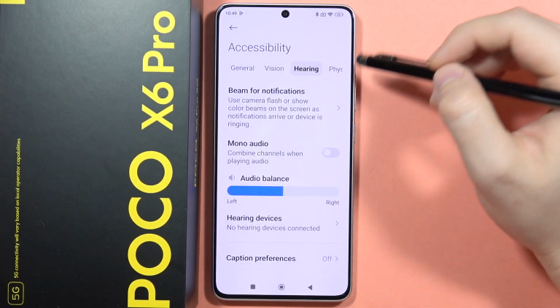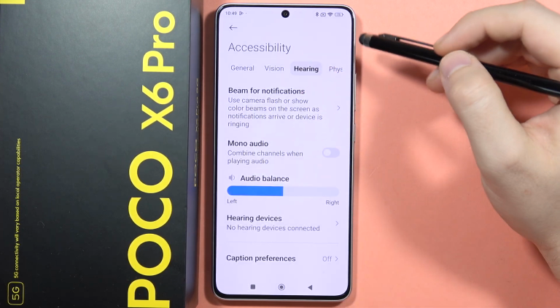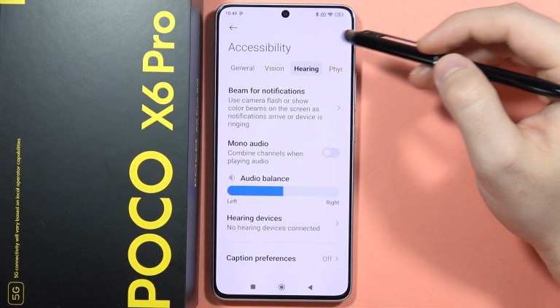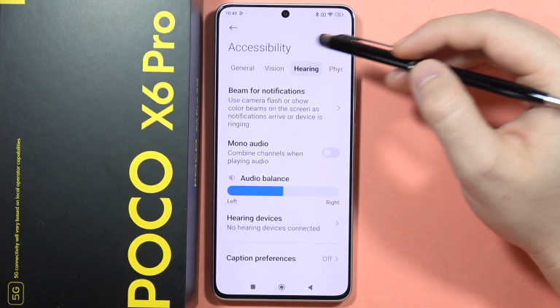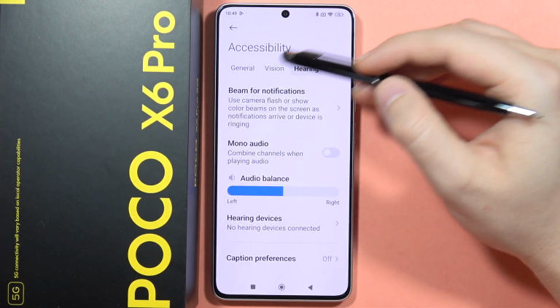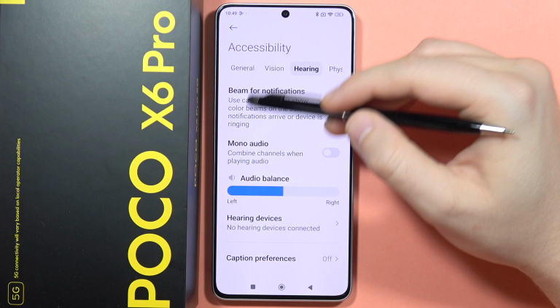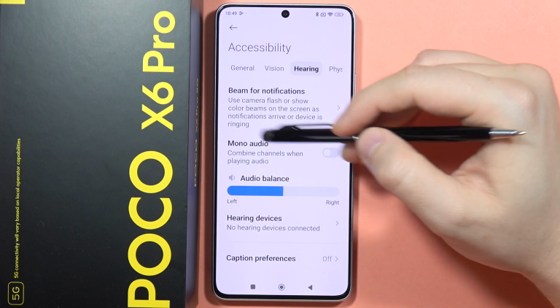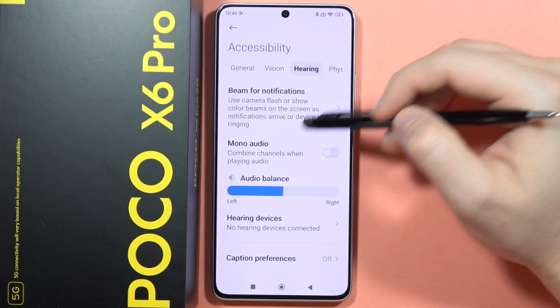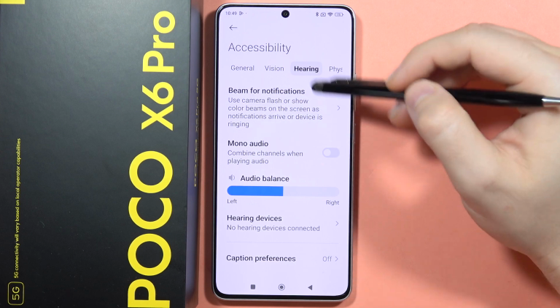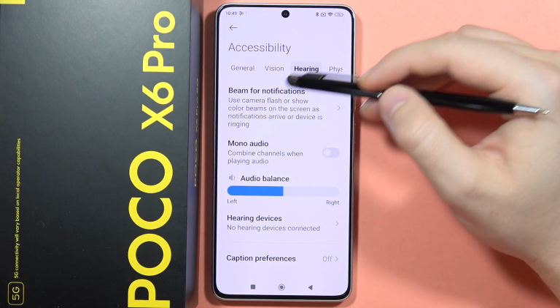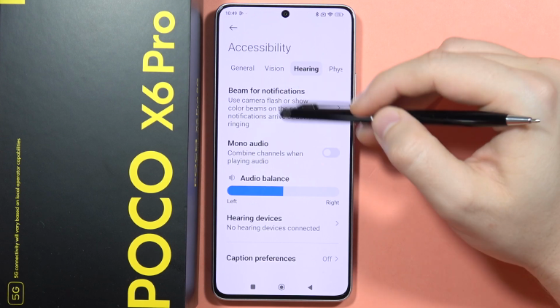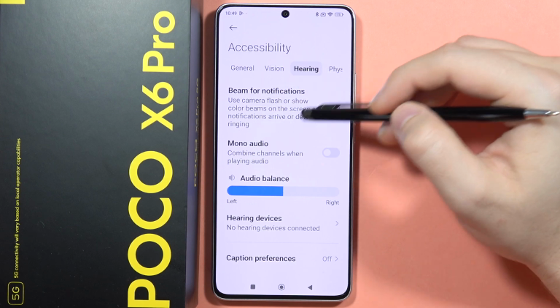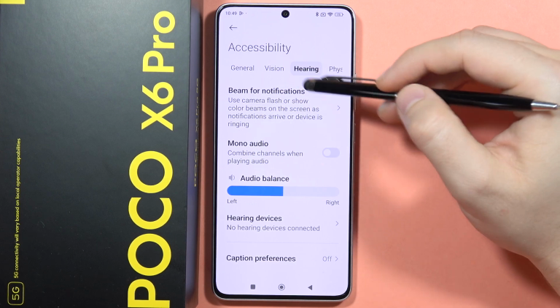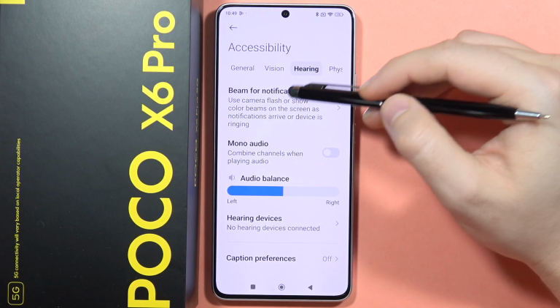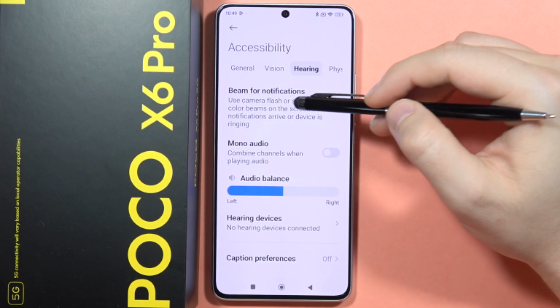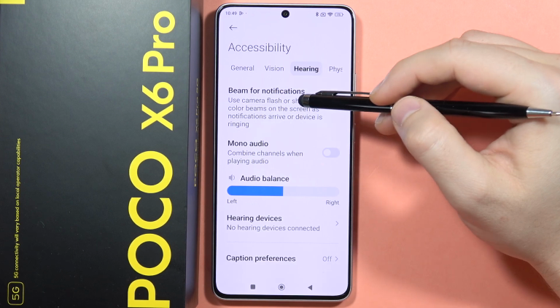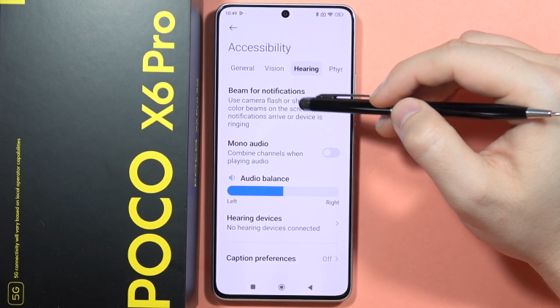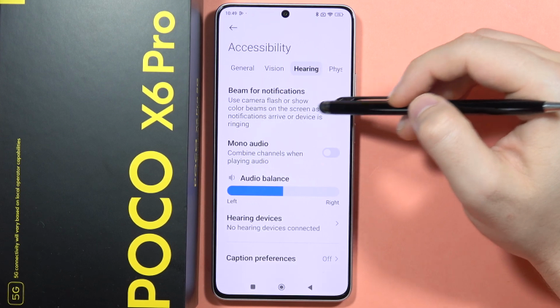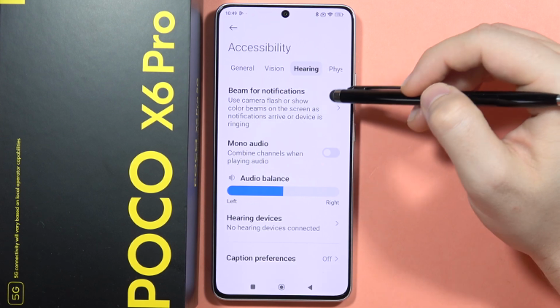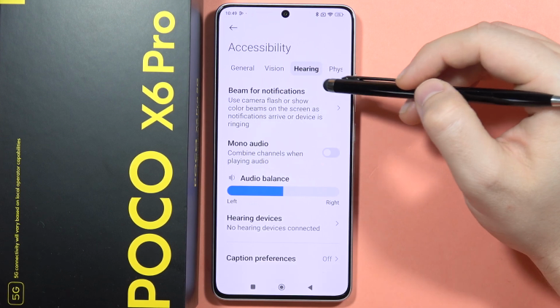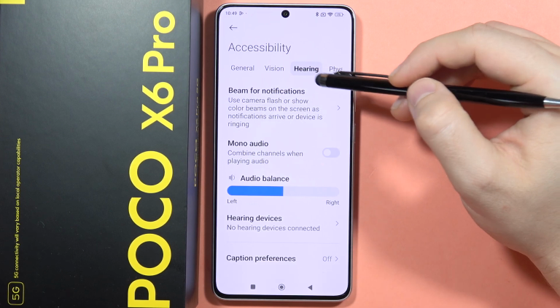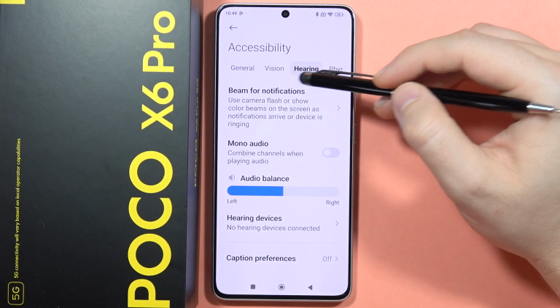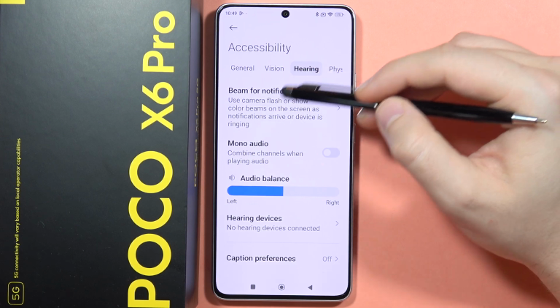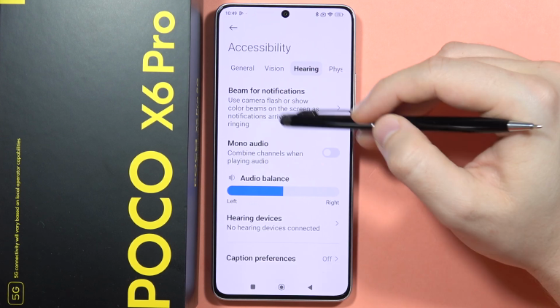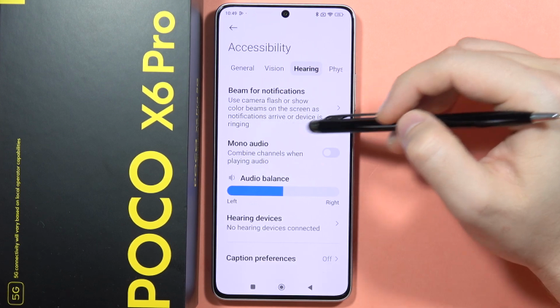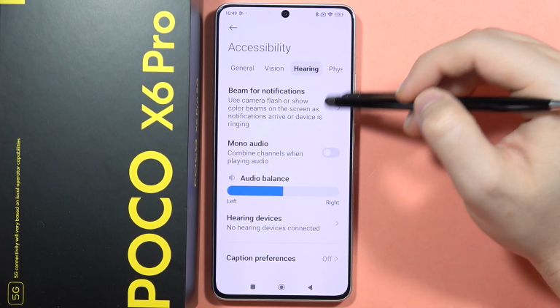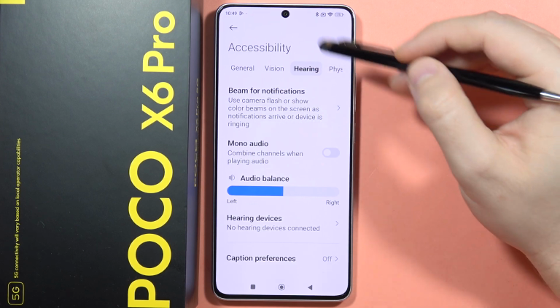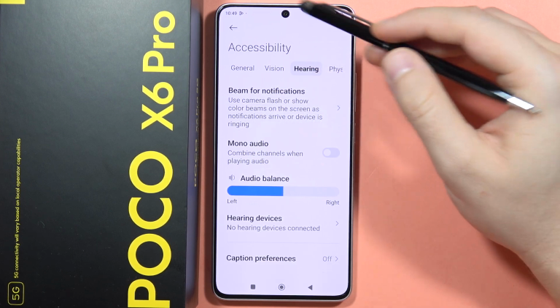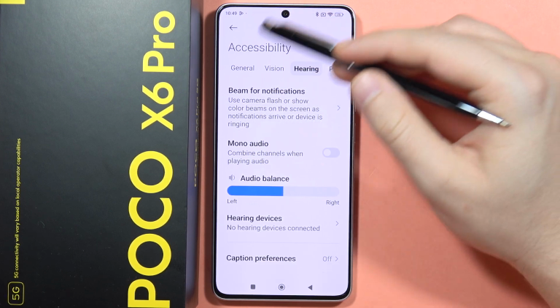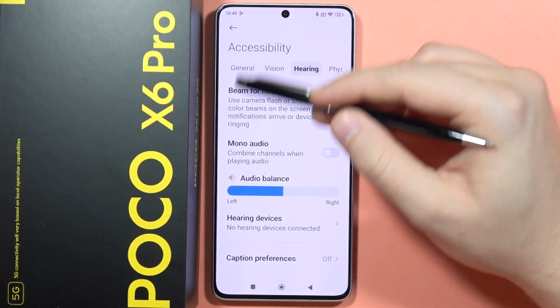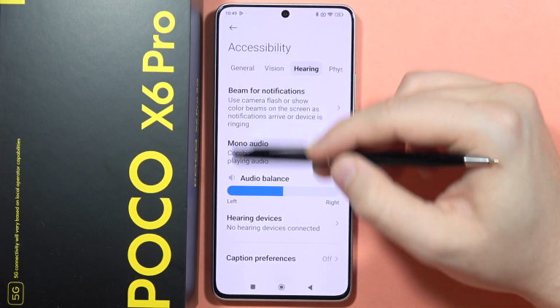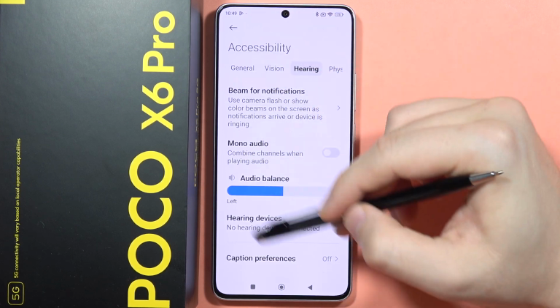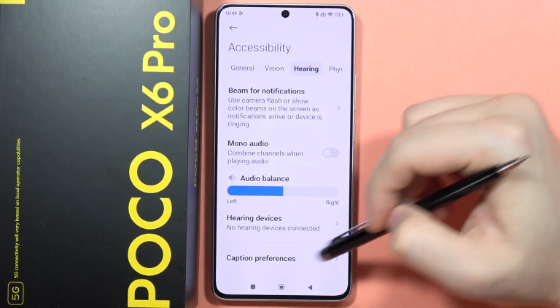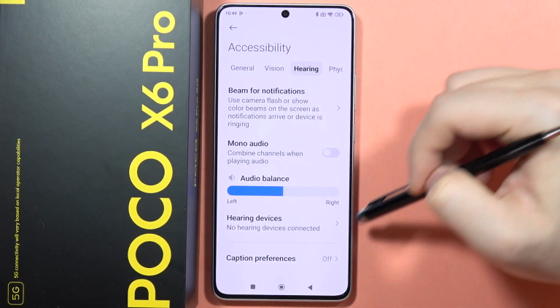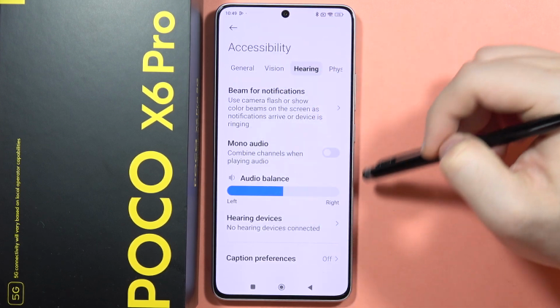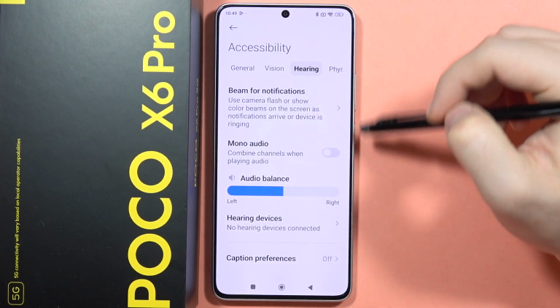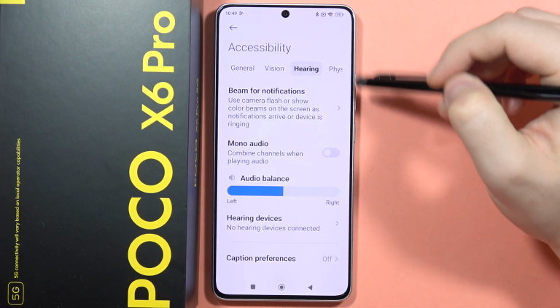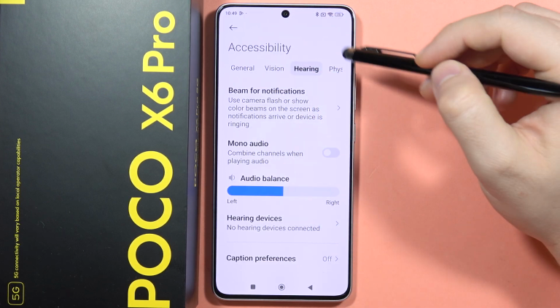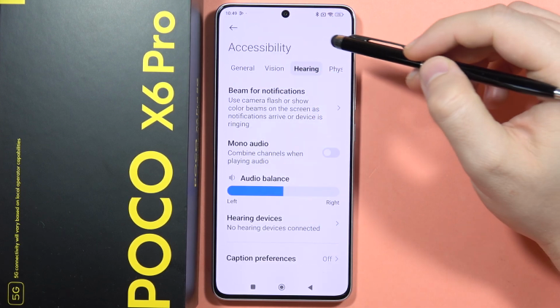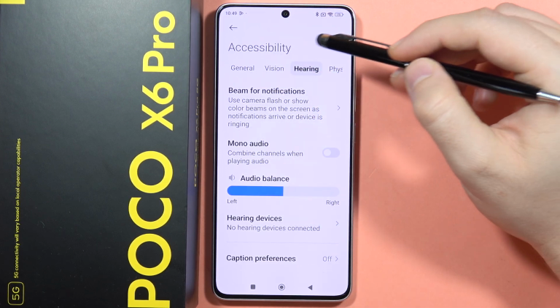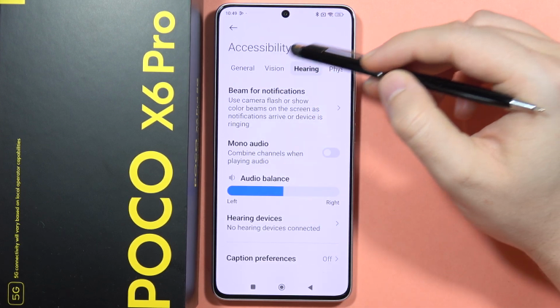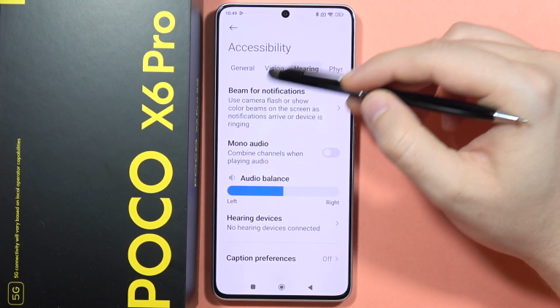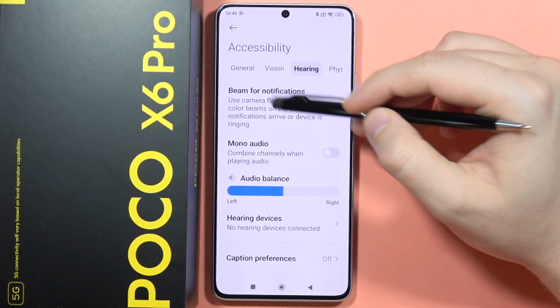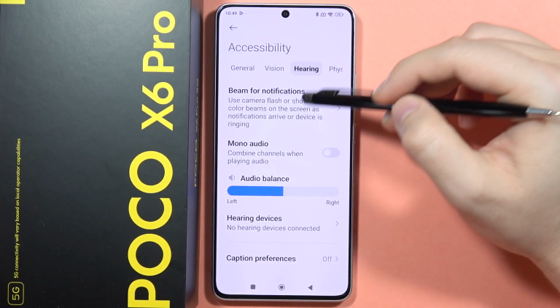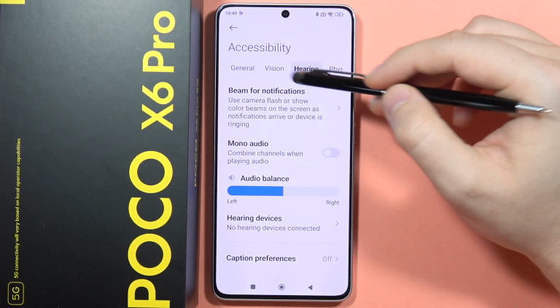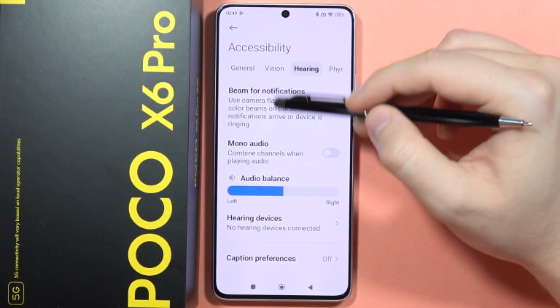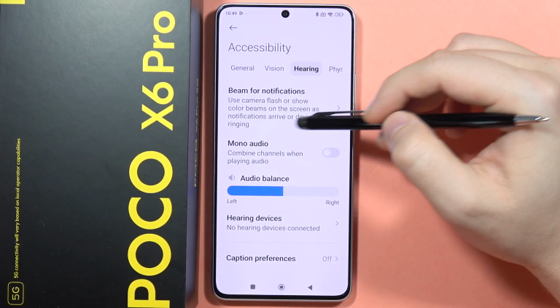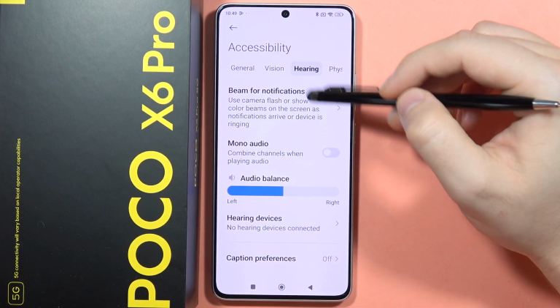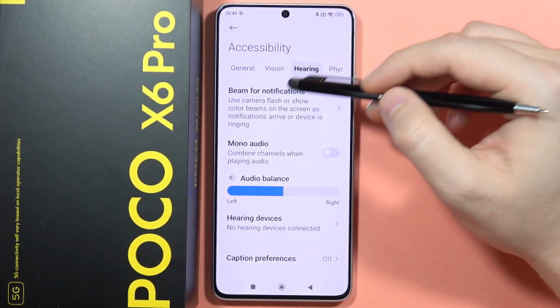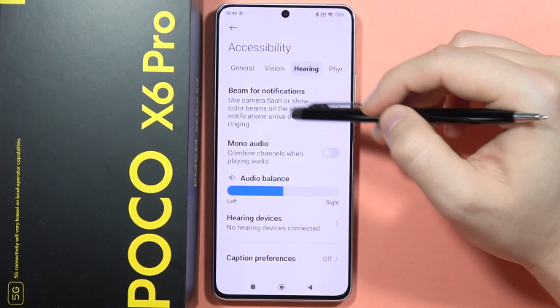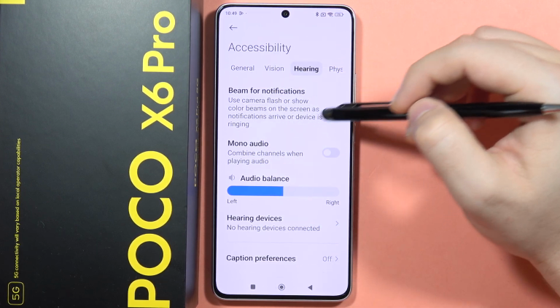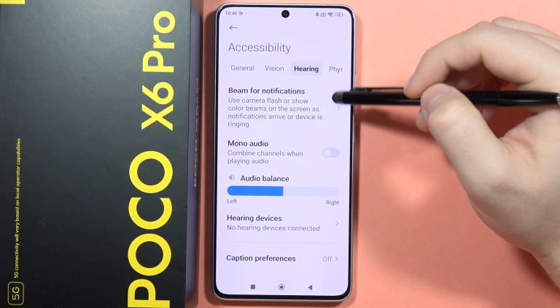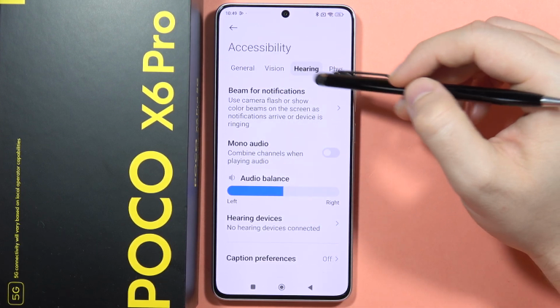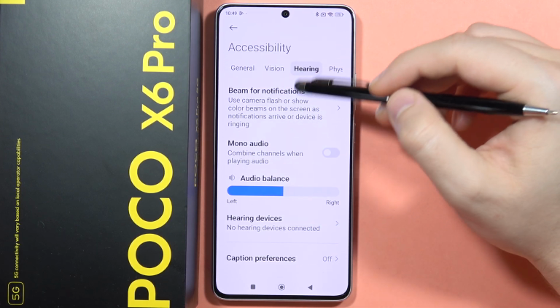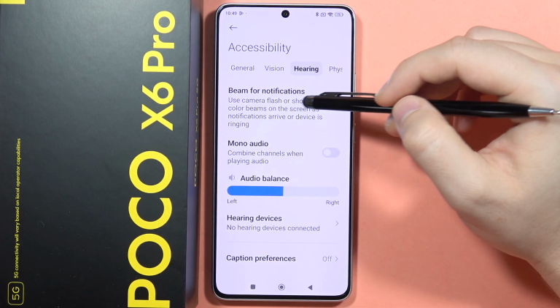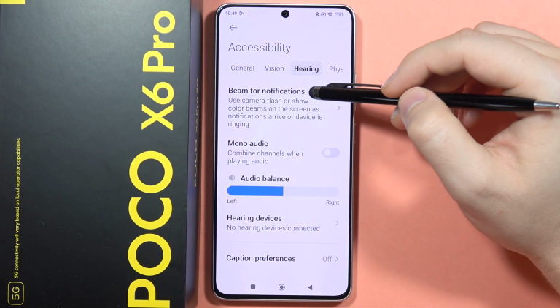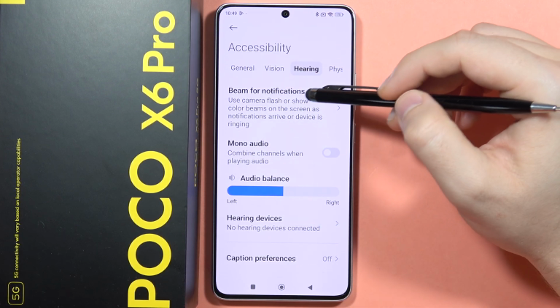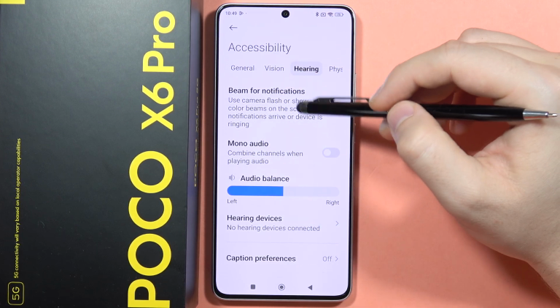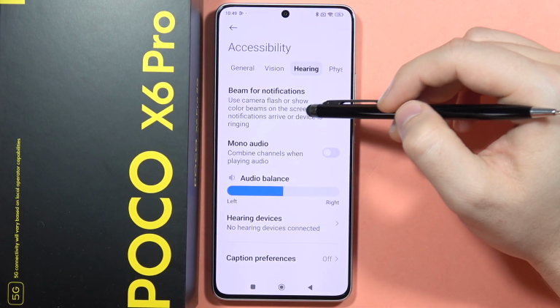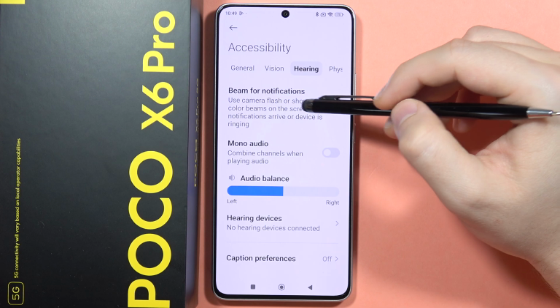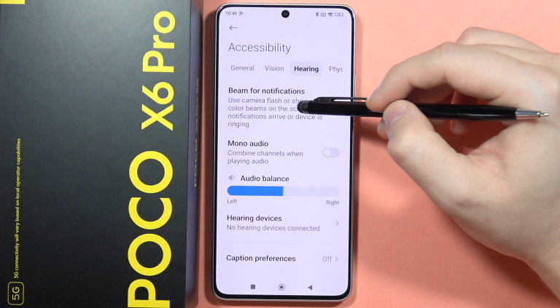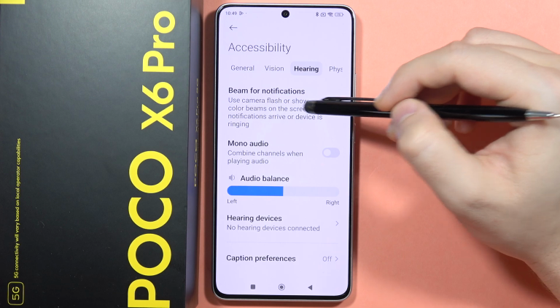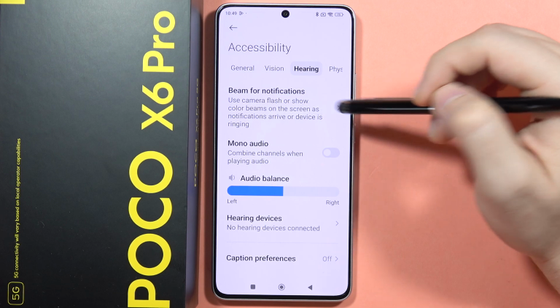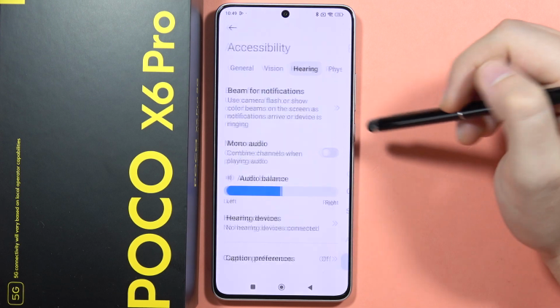So you can use your camera flashlight or show color beams on the screen when notifications arrive or when the device is ringing.